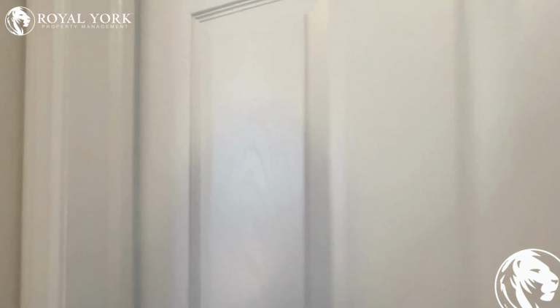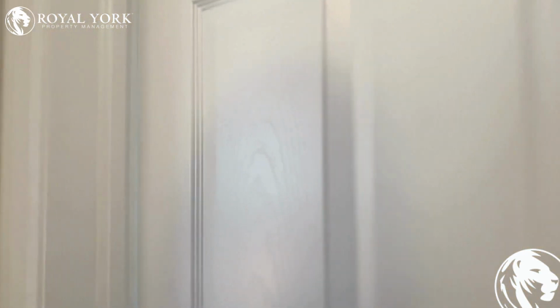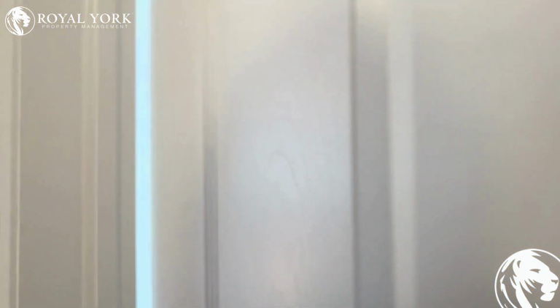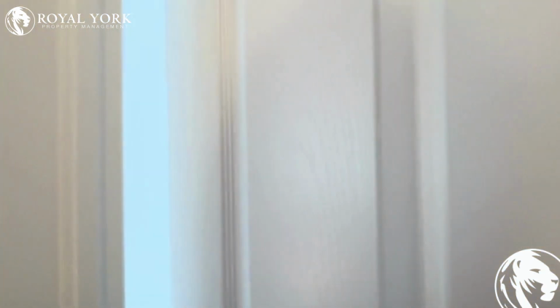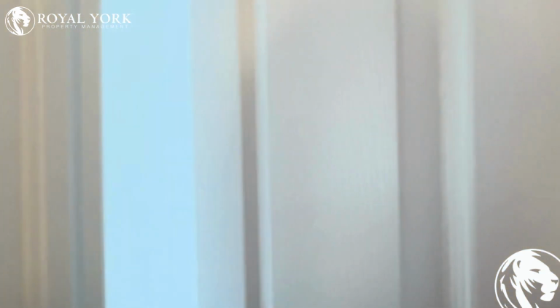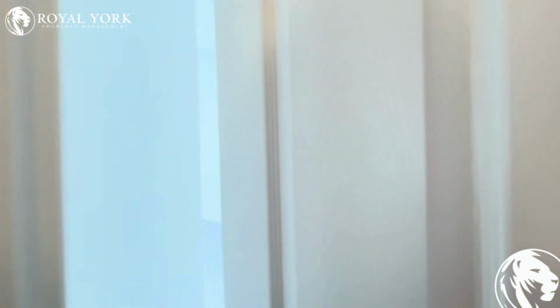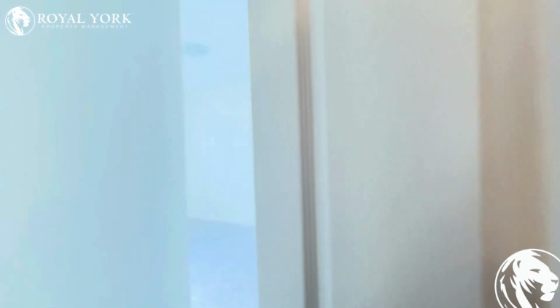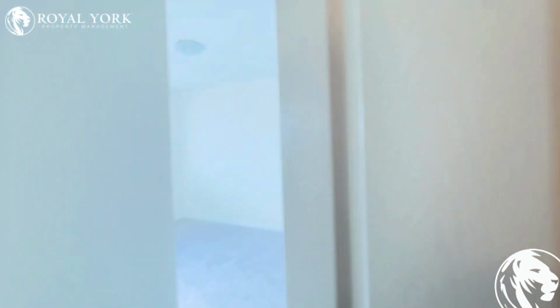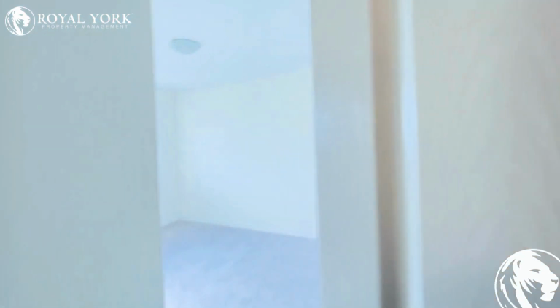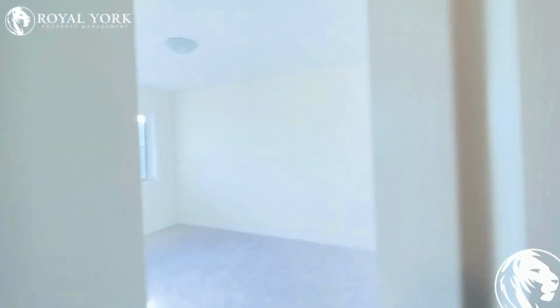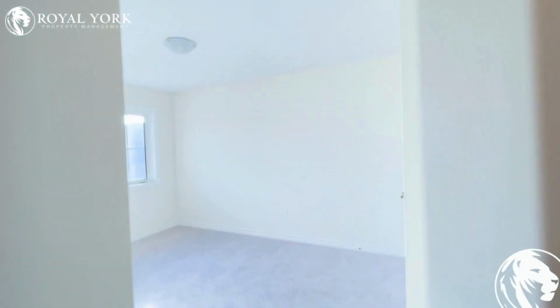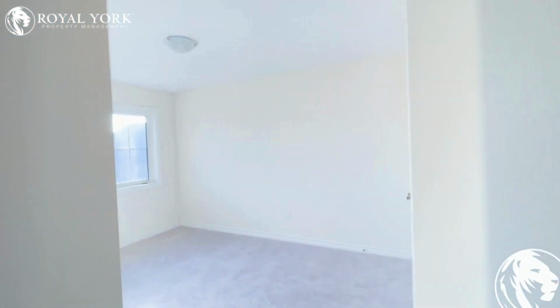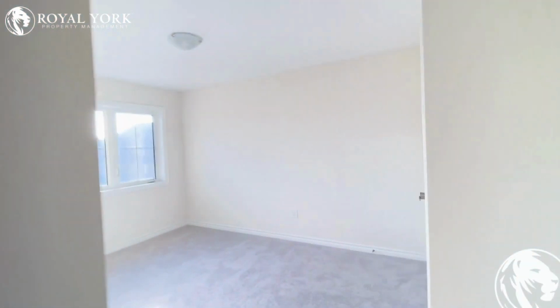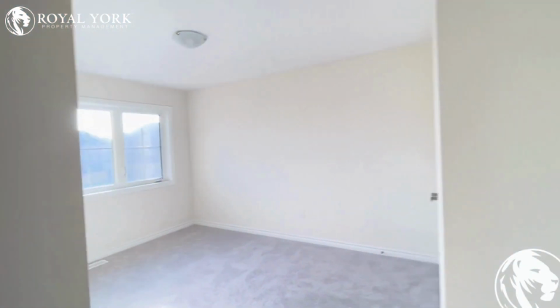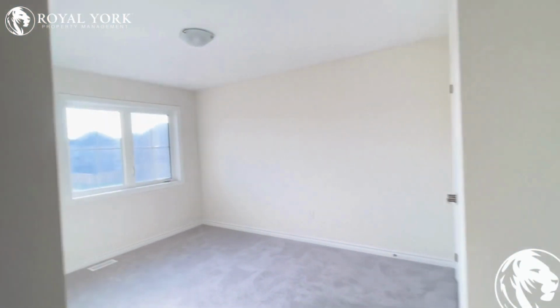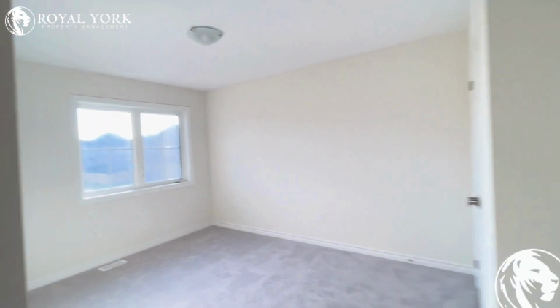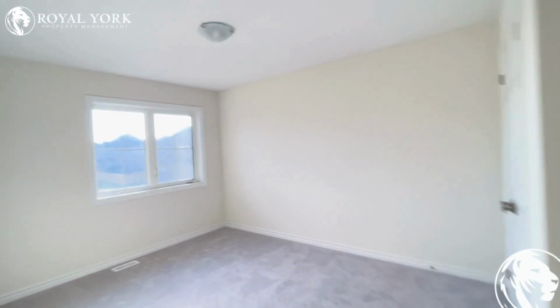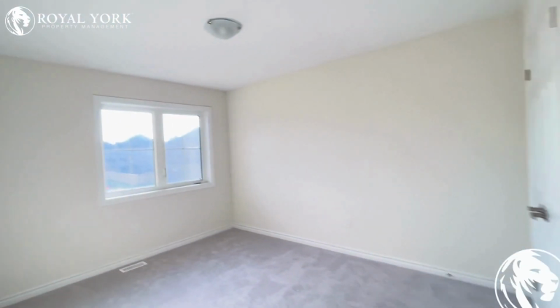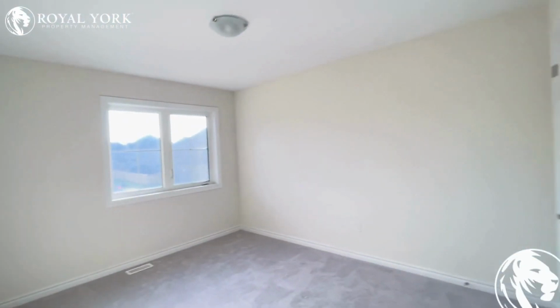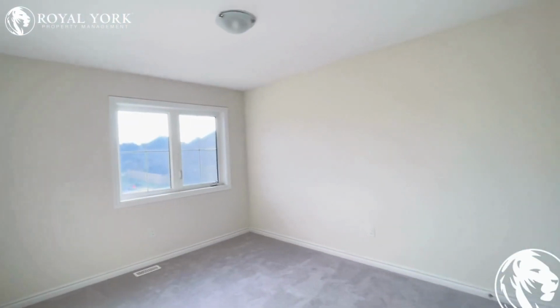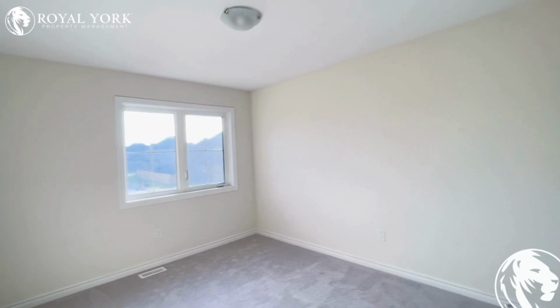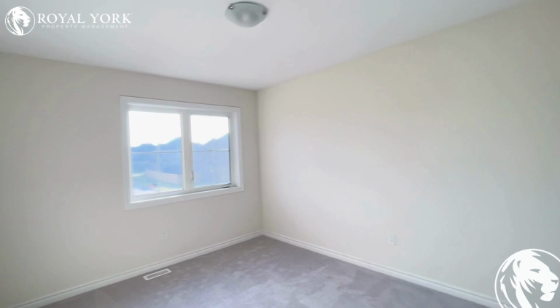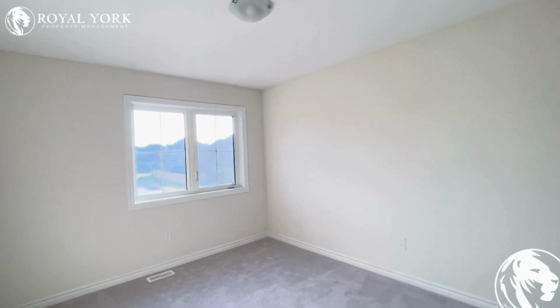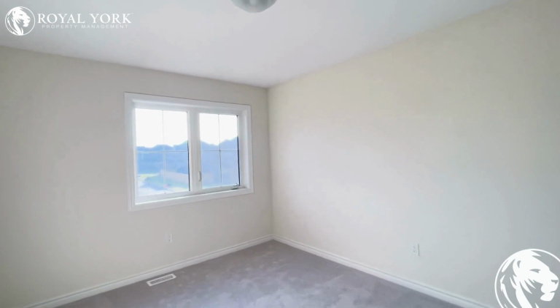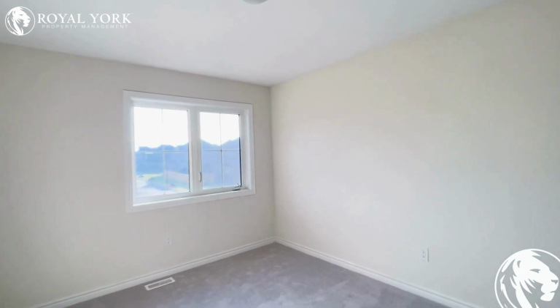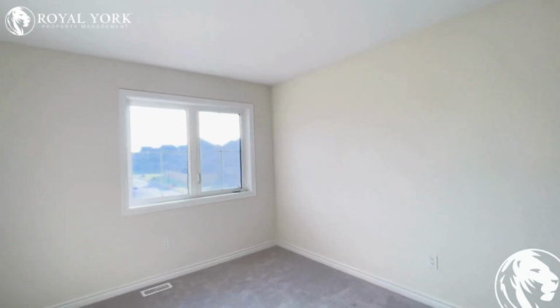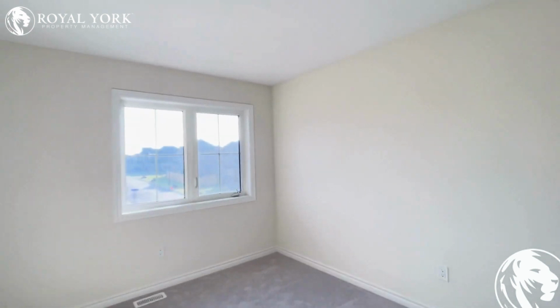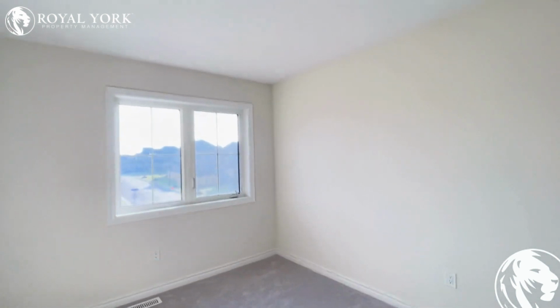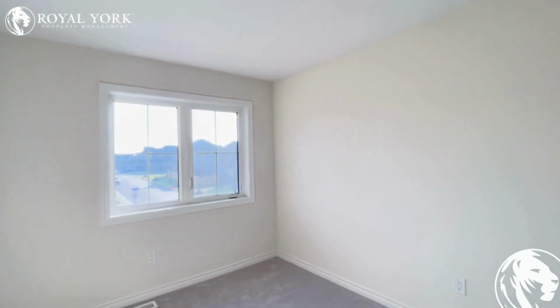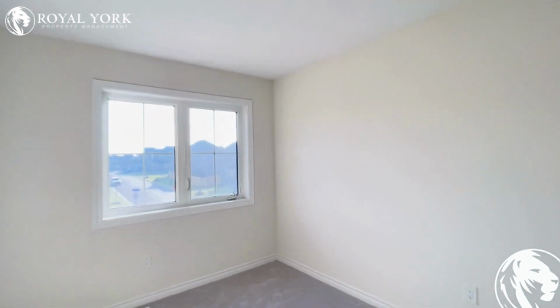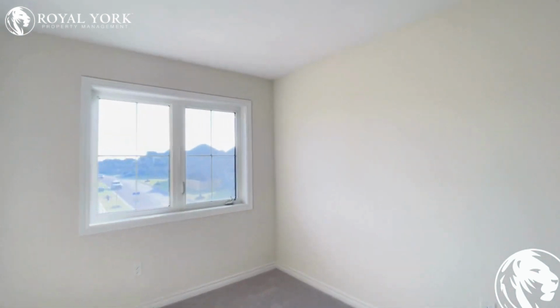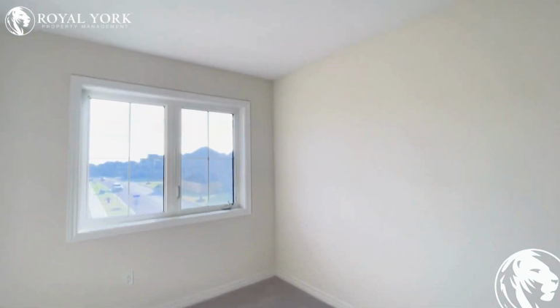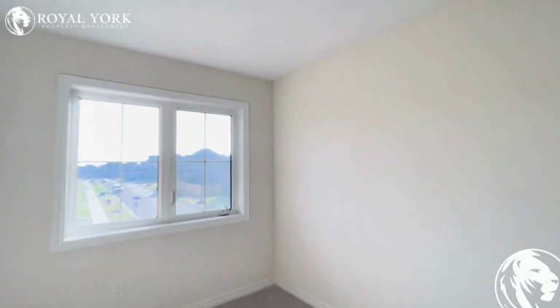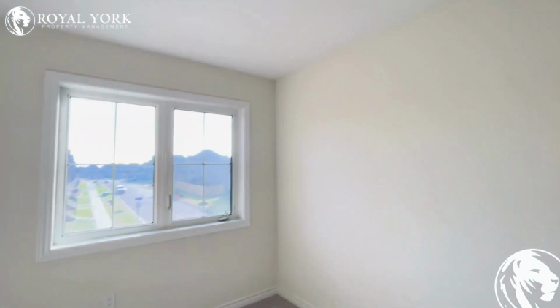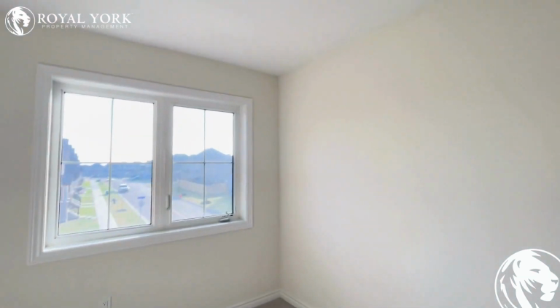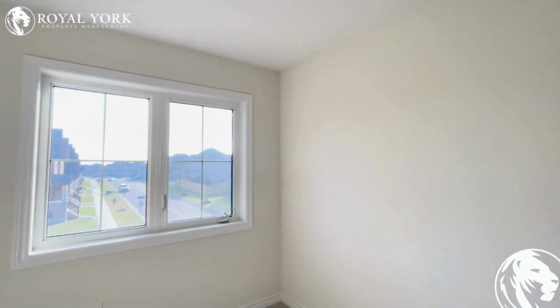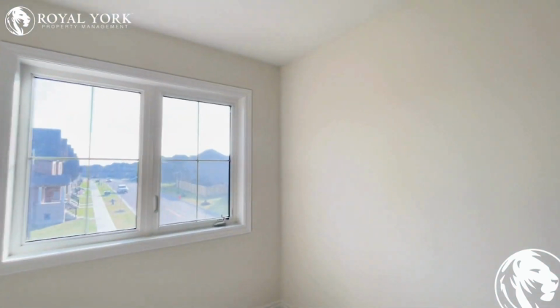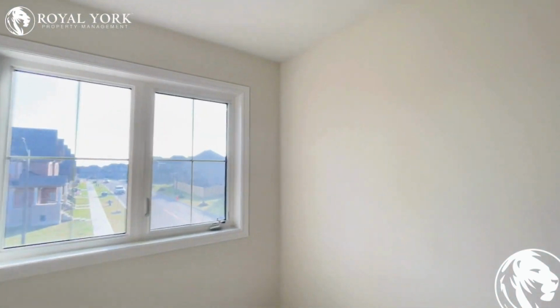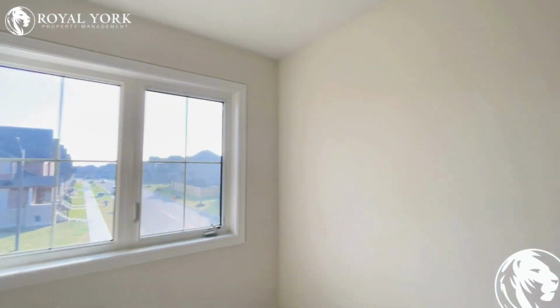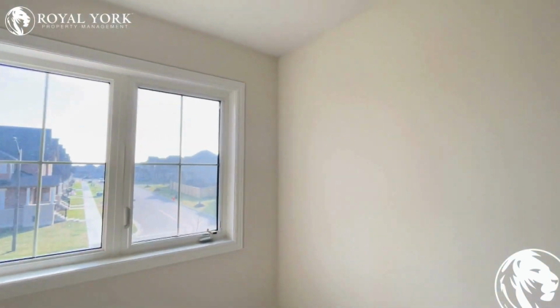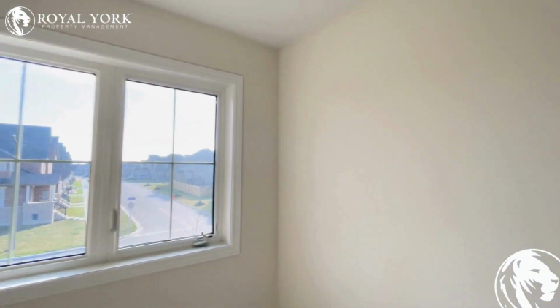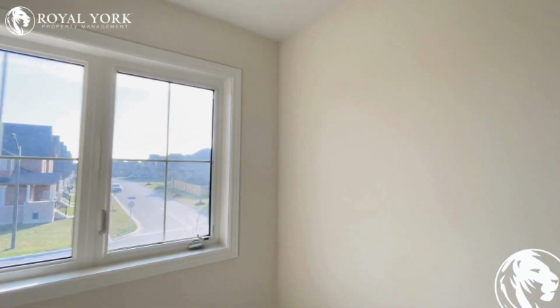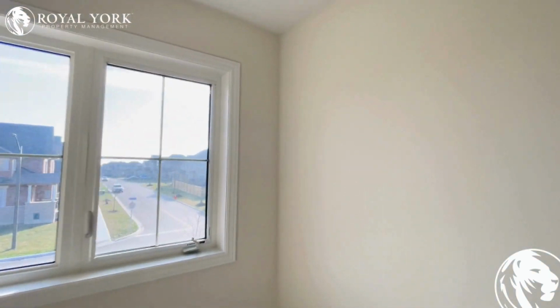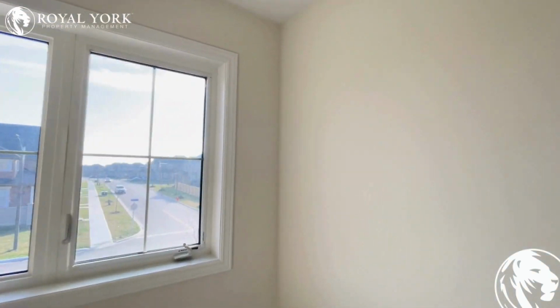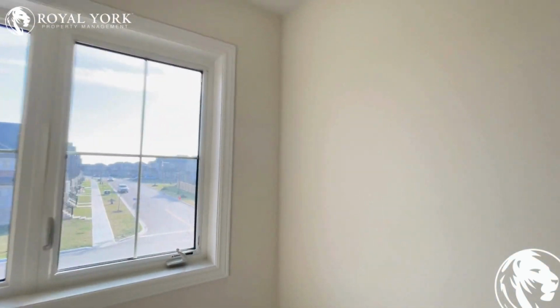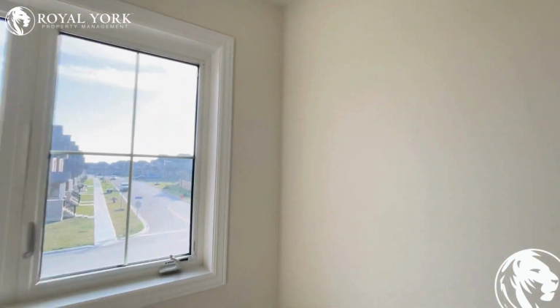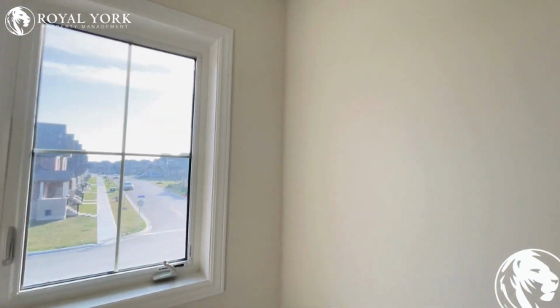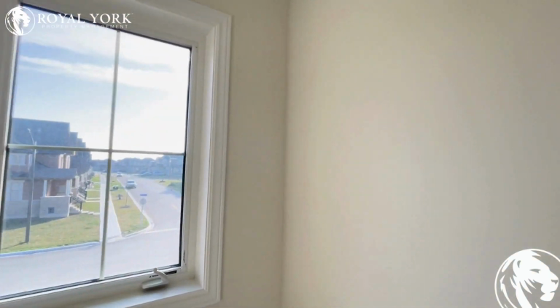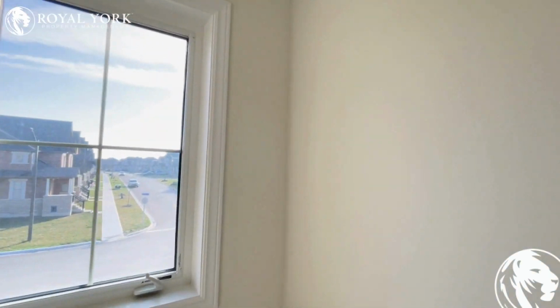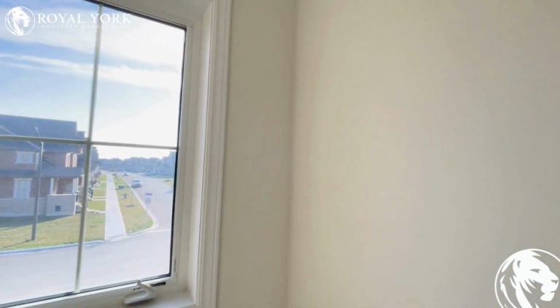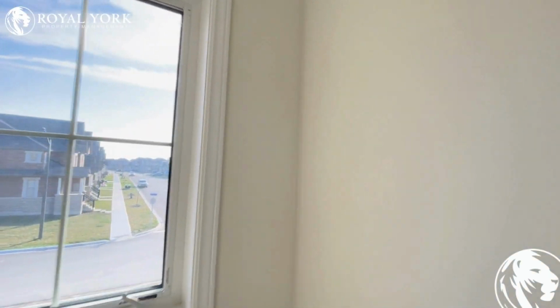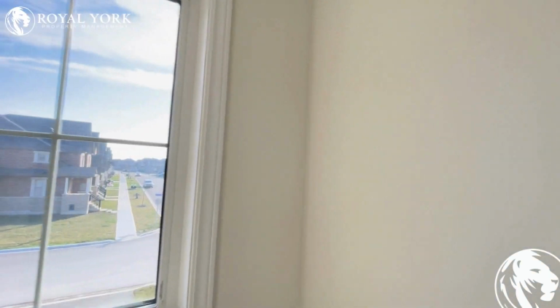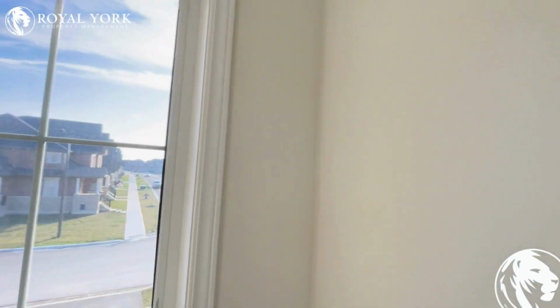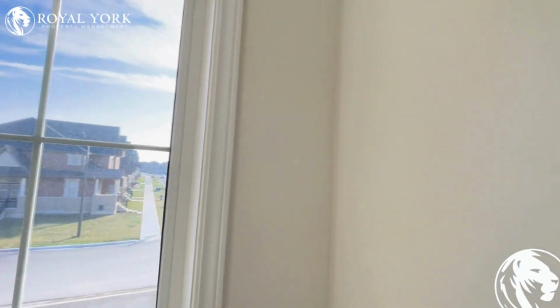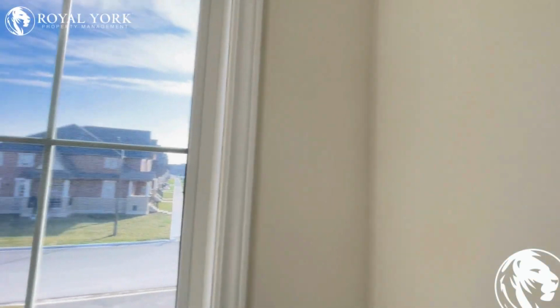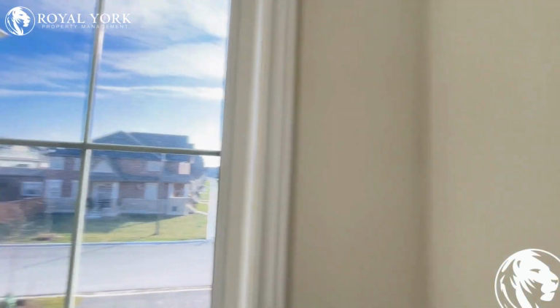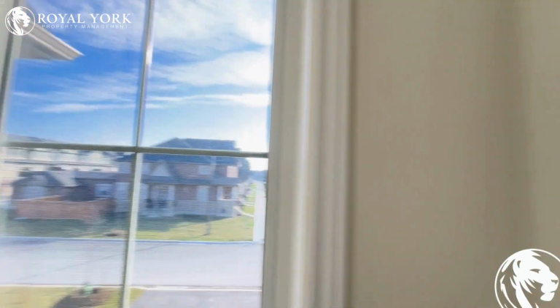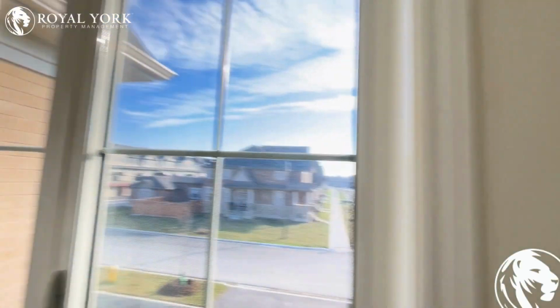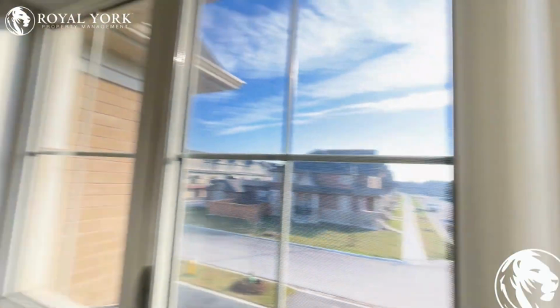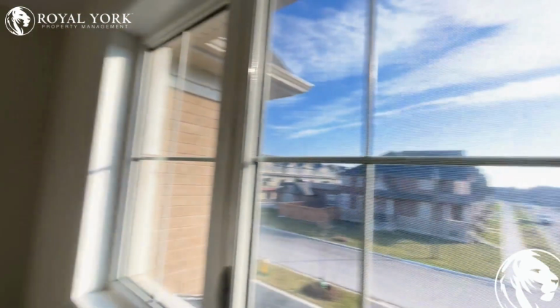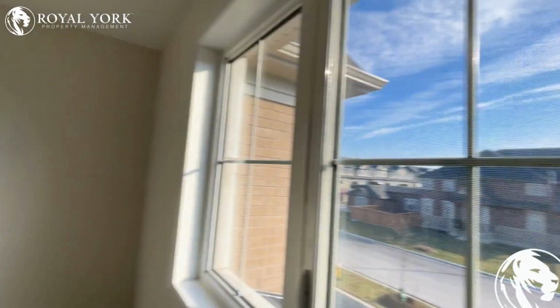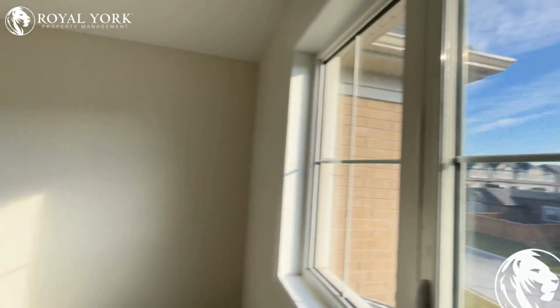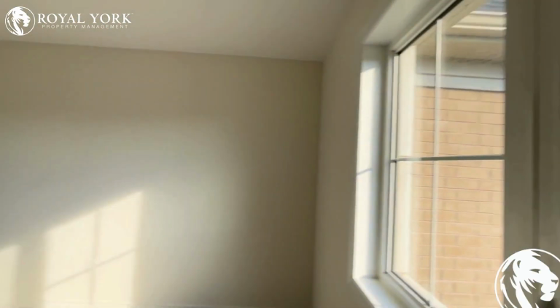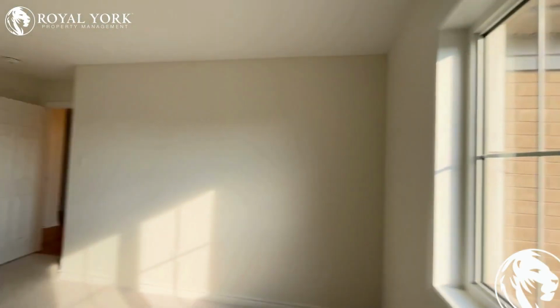And here is bedroom number 4. Again, you can easily fit a king size bed over here.